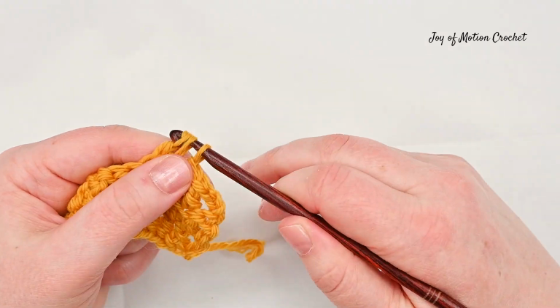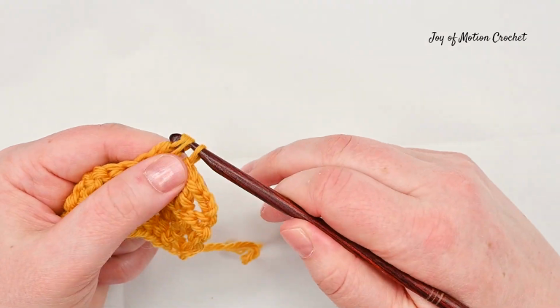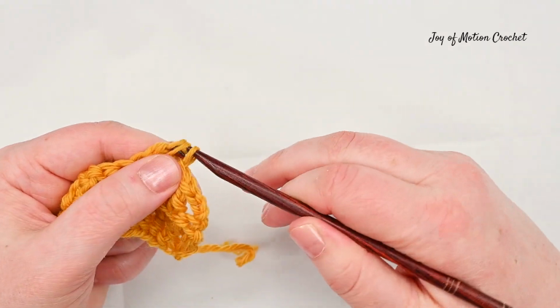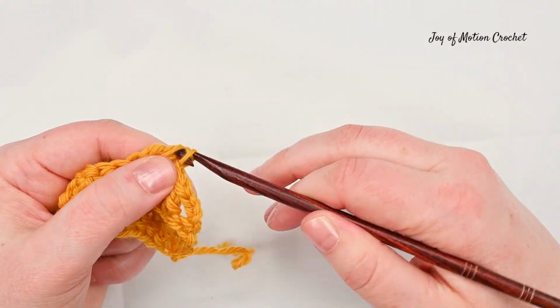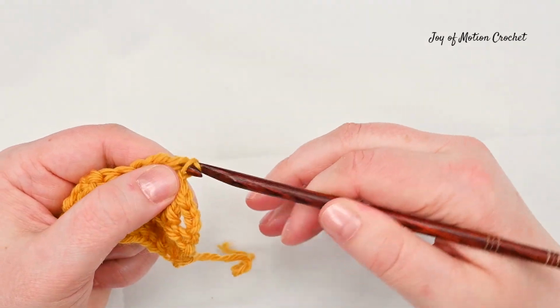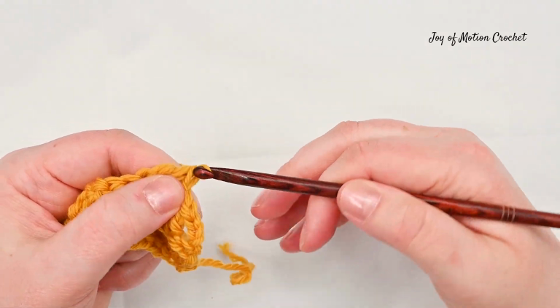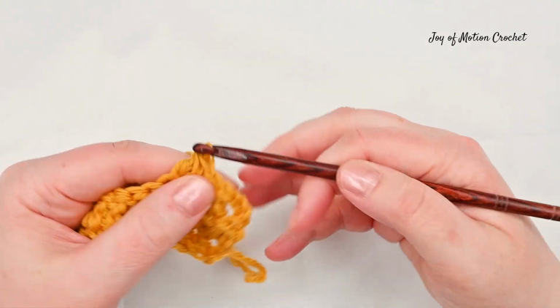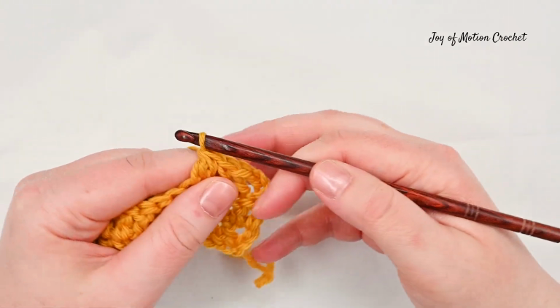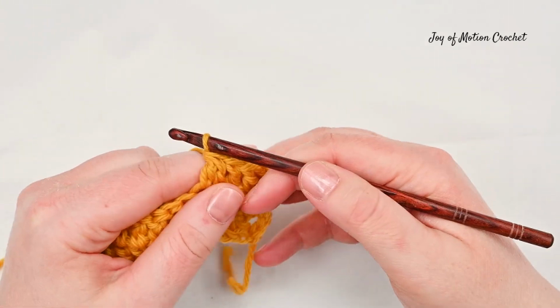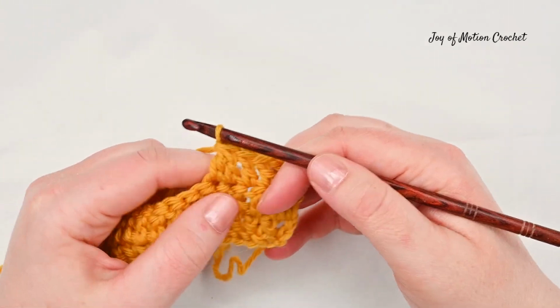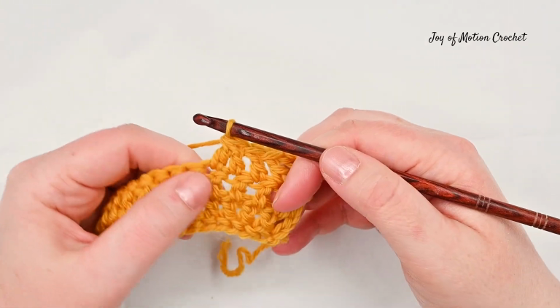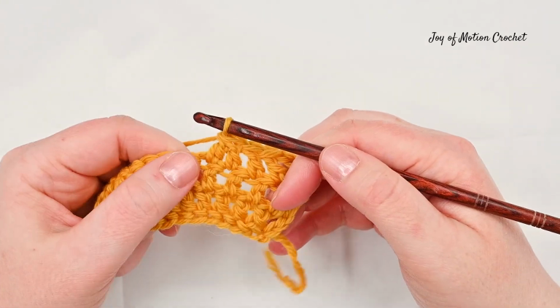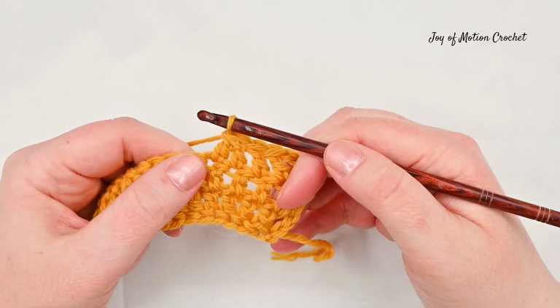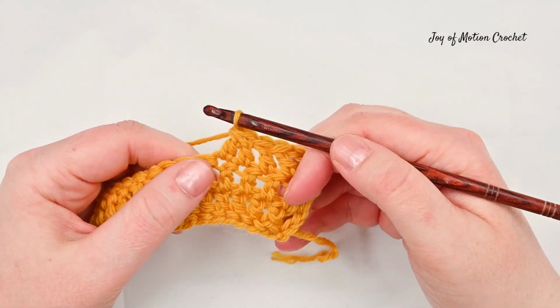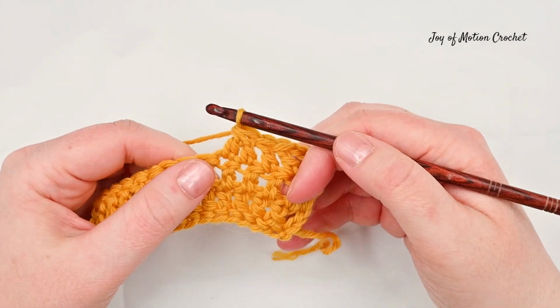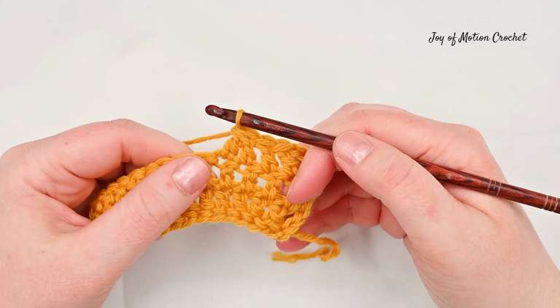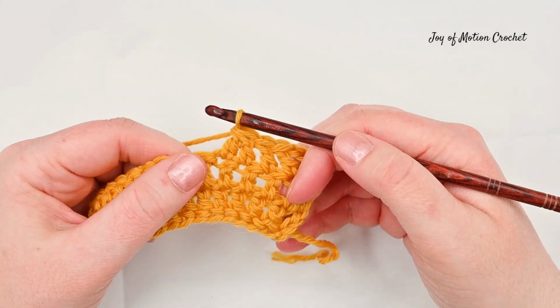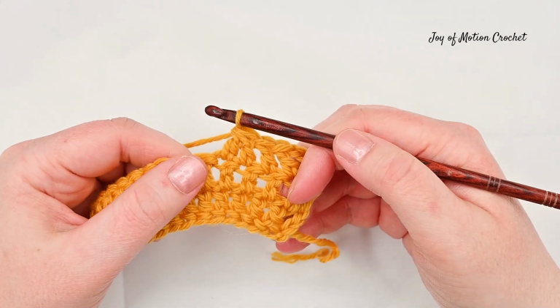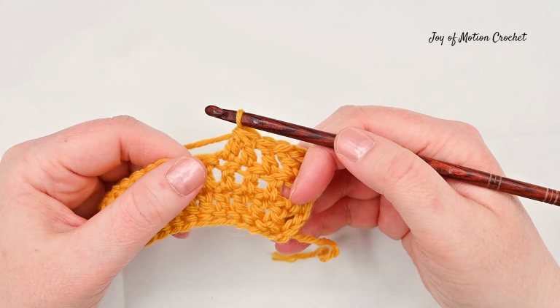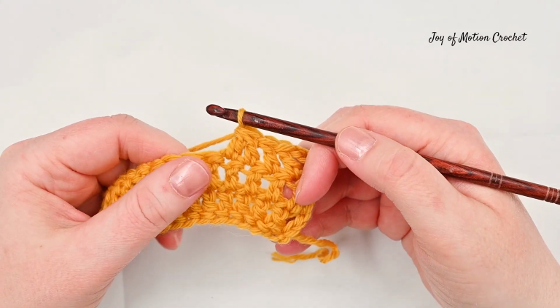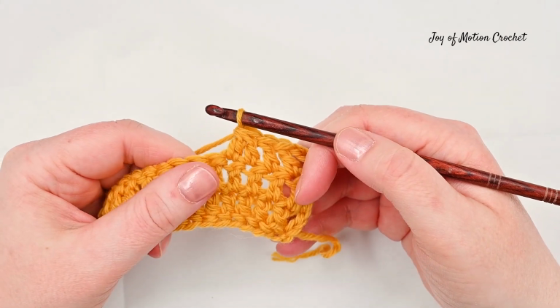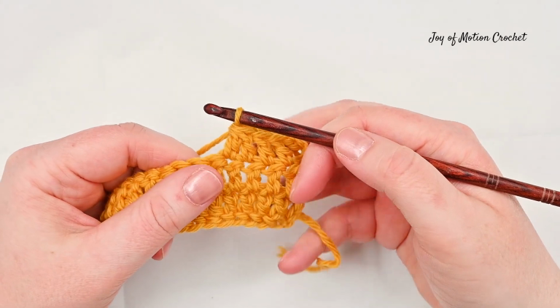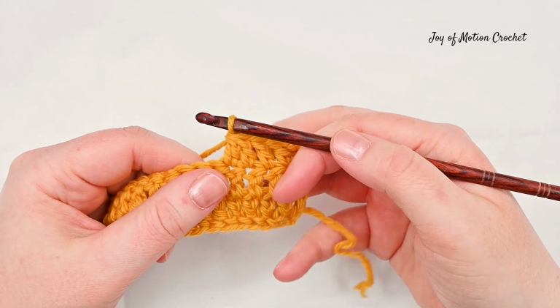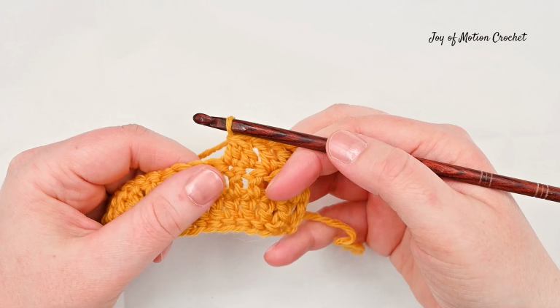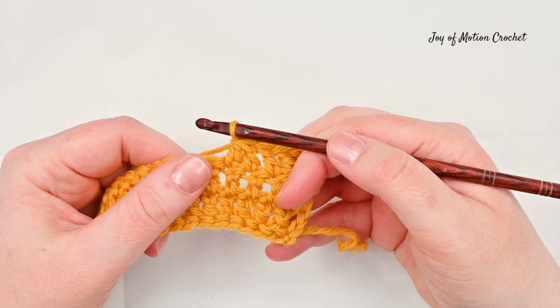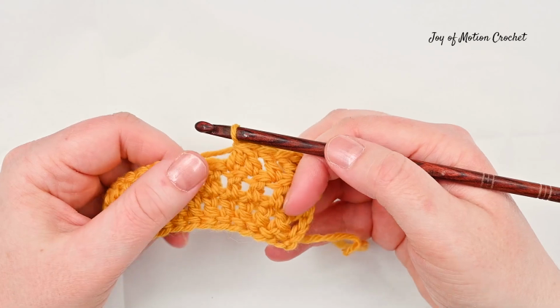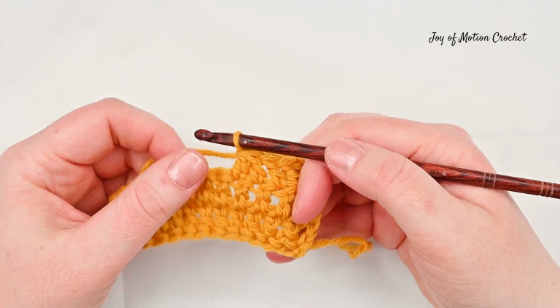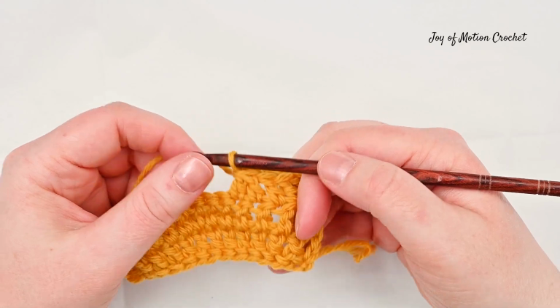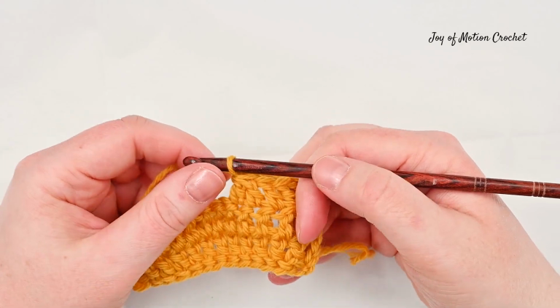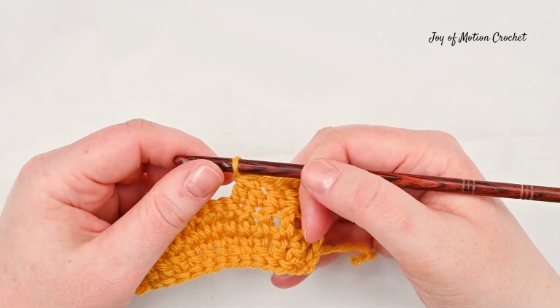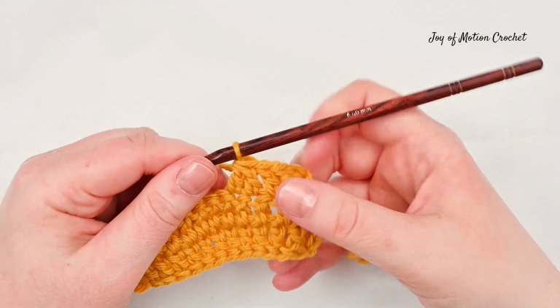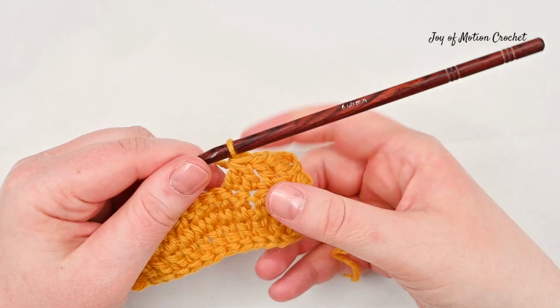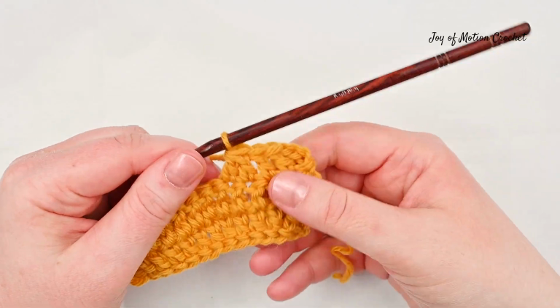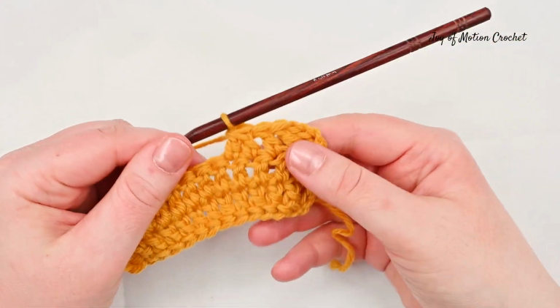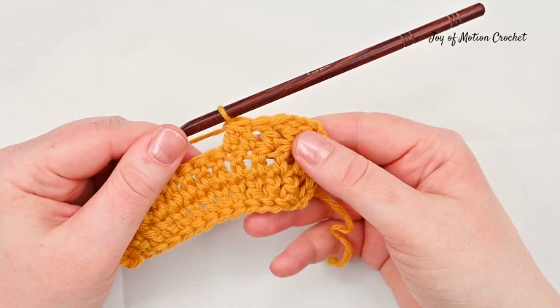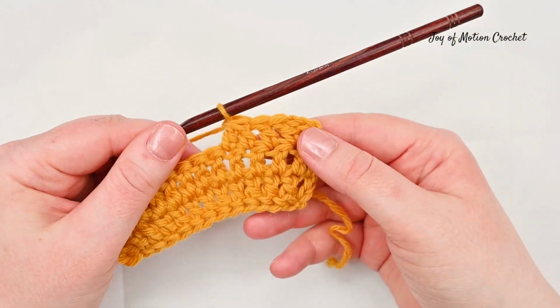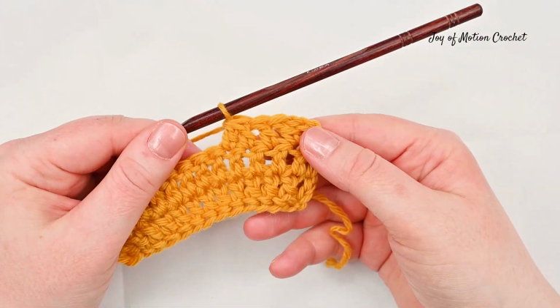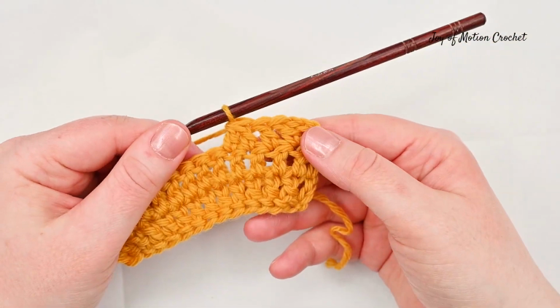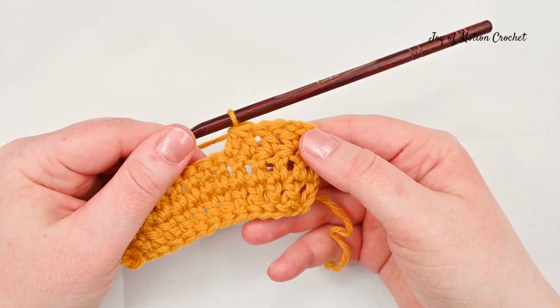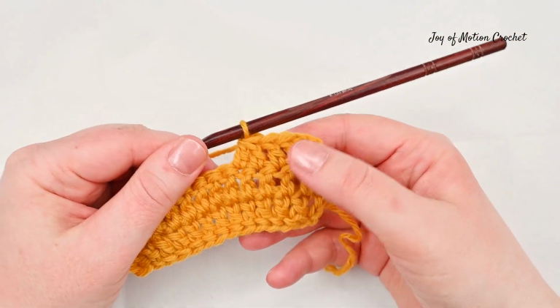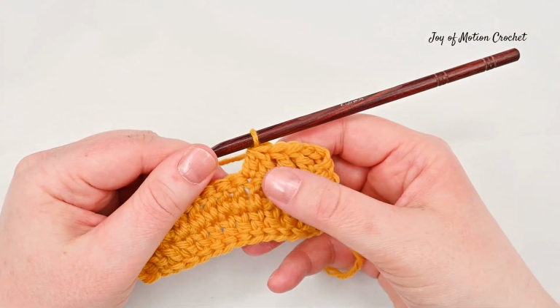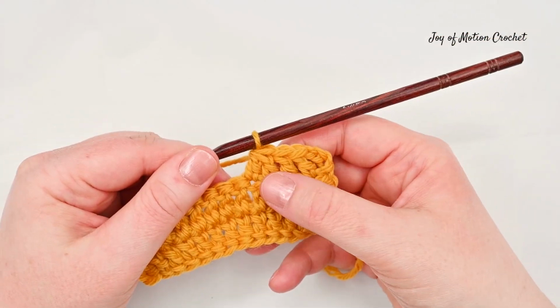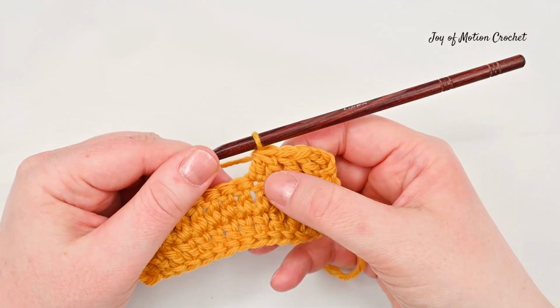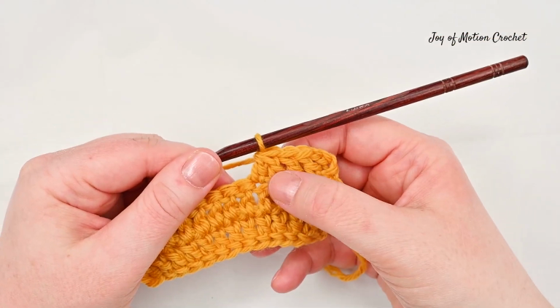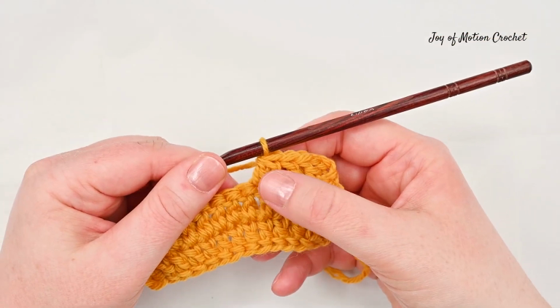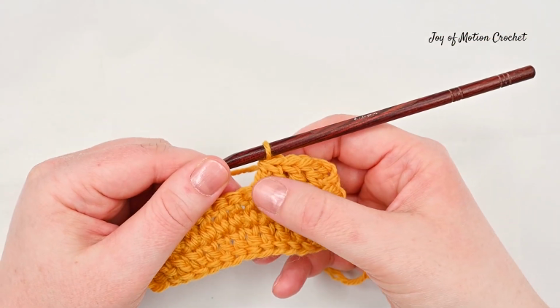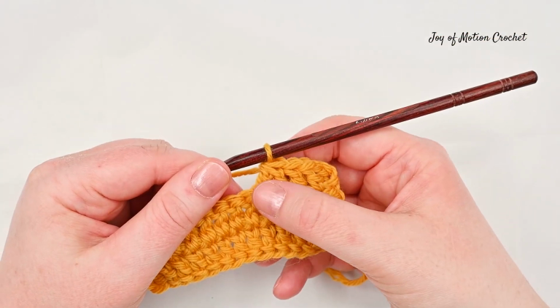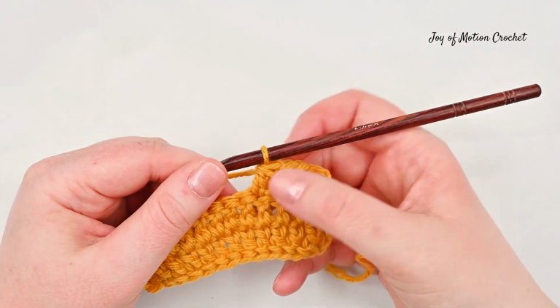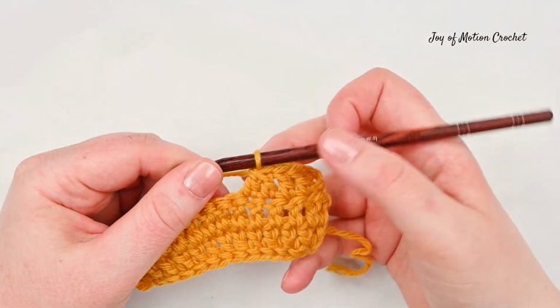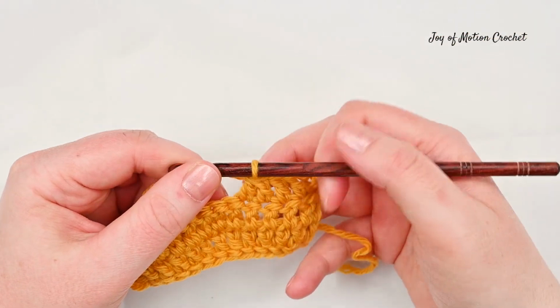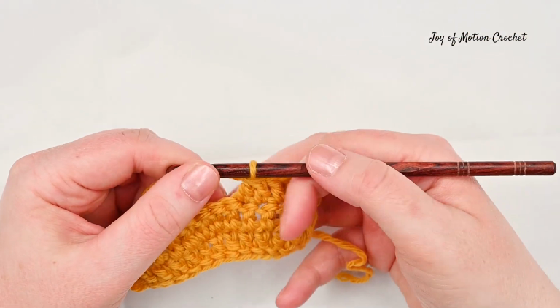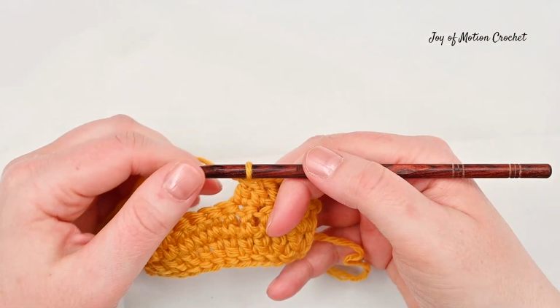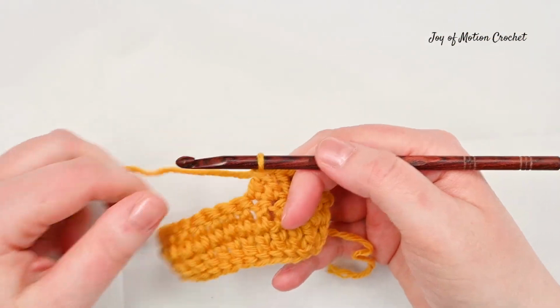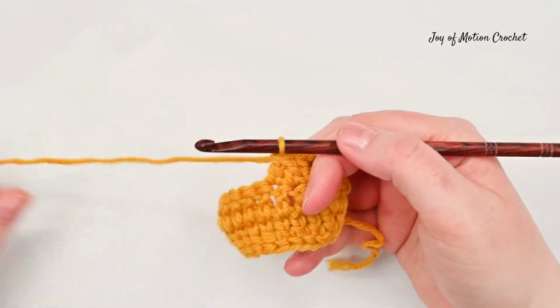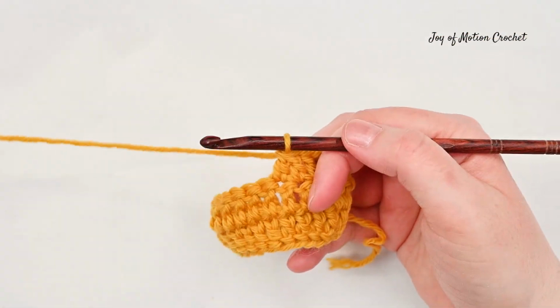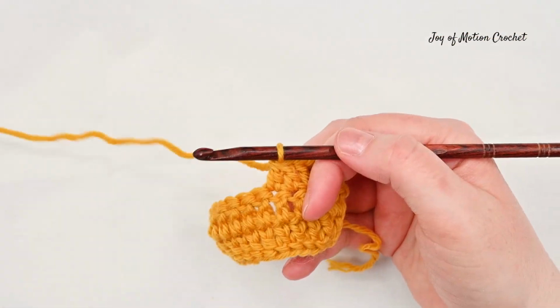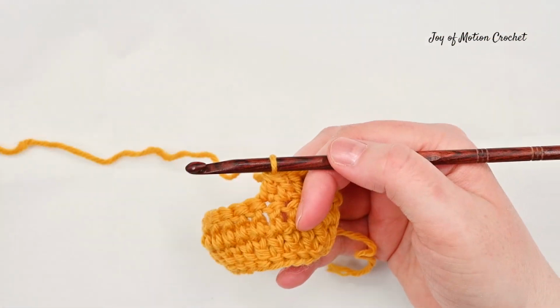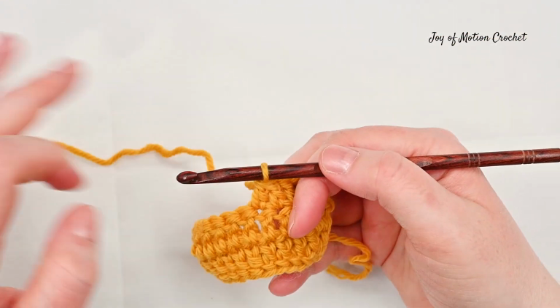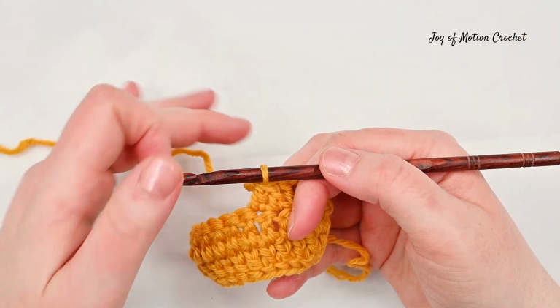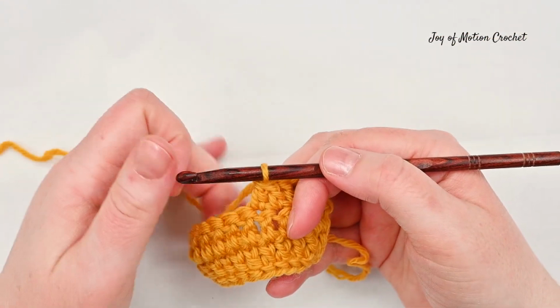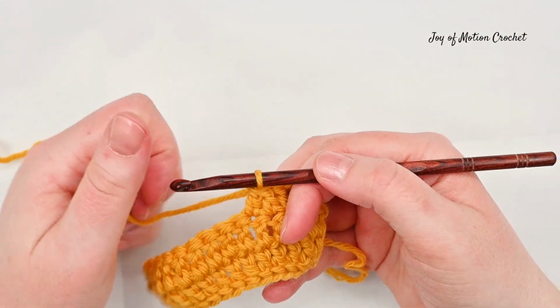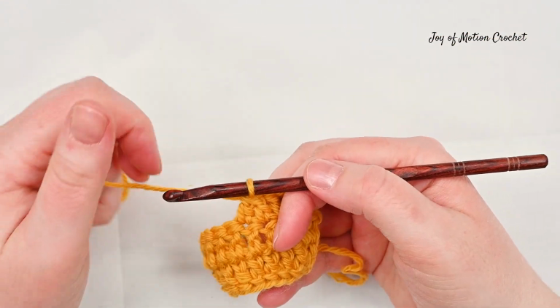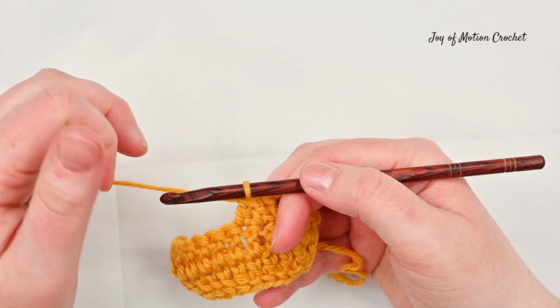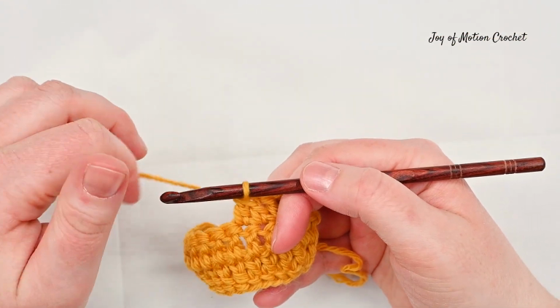And that is a double crochet two together and this is how it looks. So you have decreased one stitch.